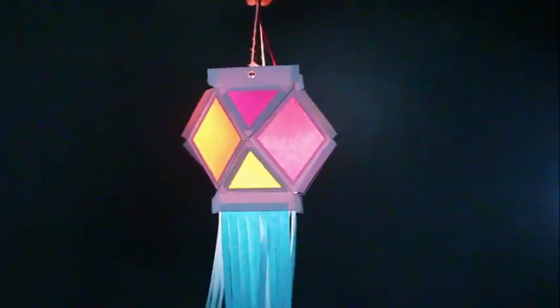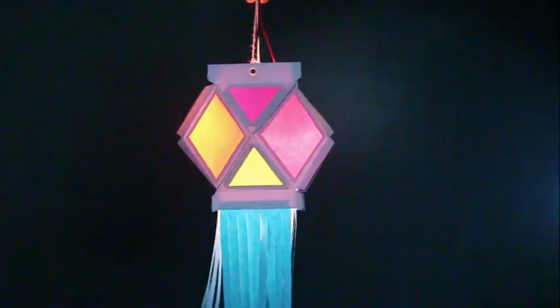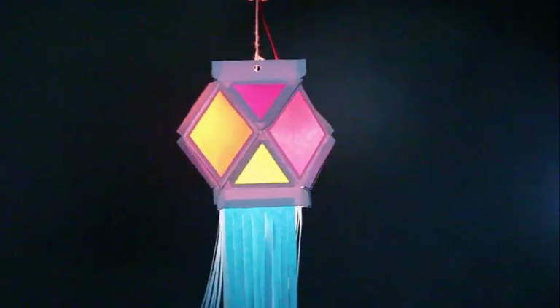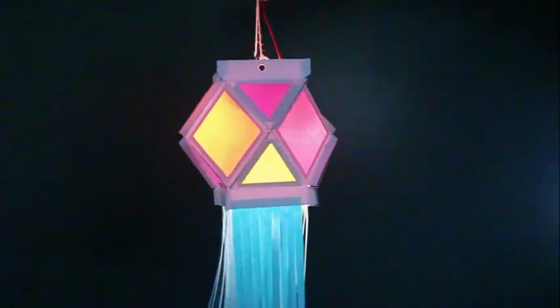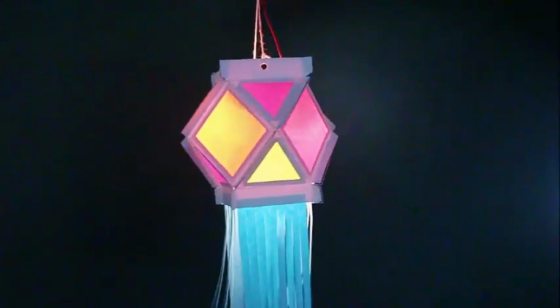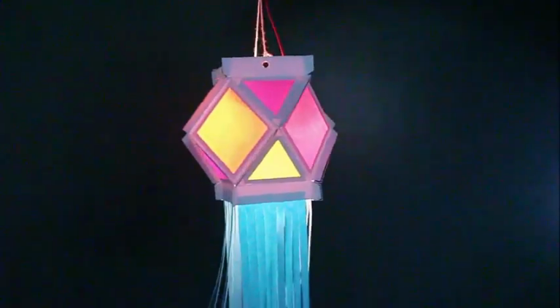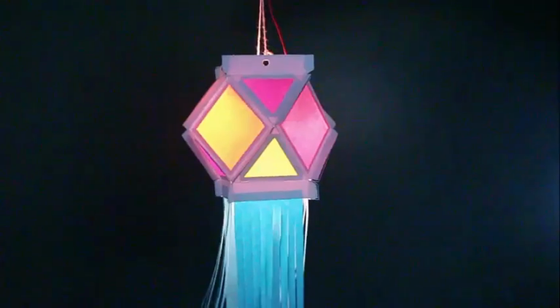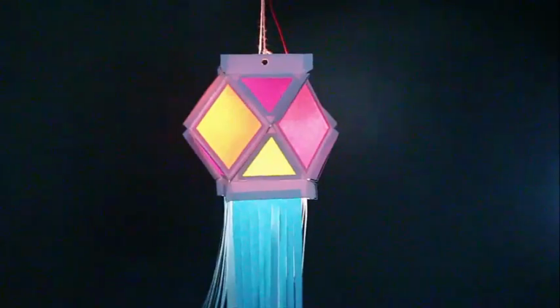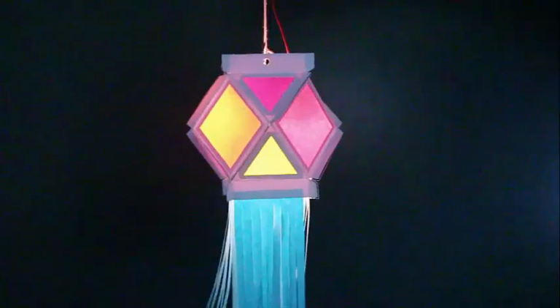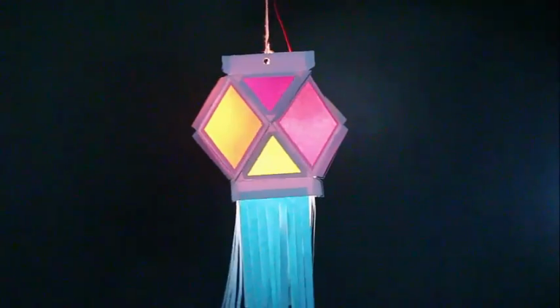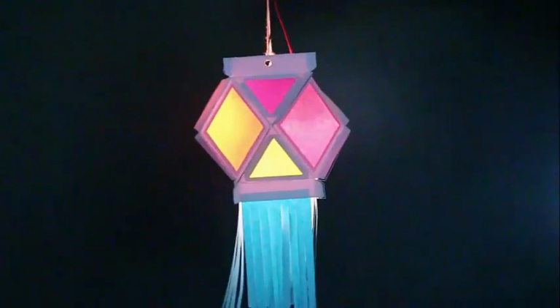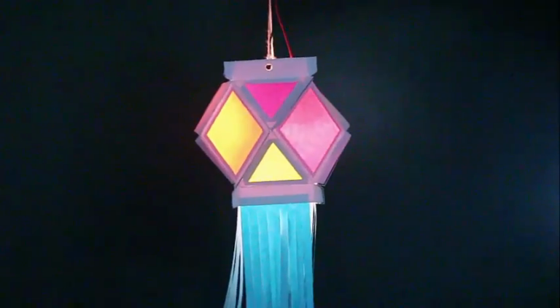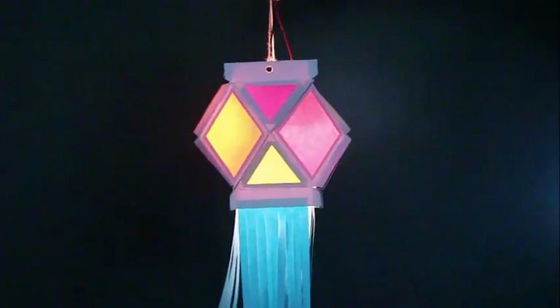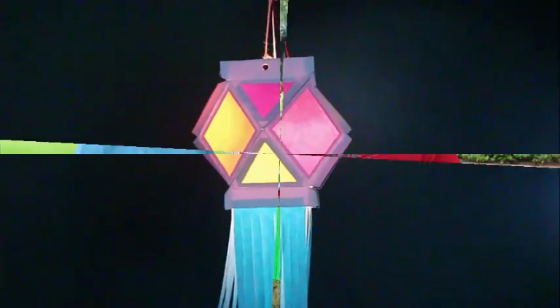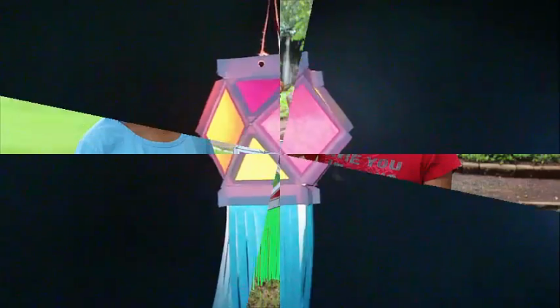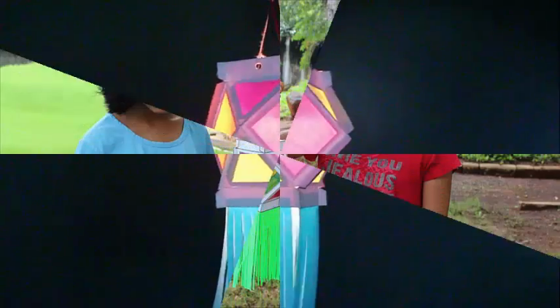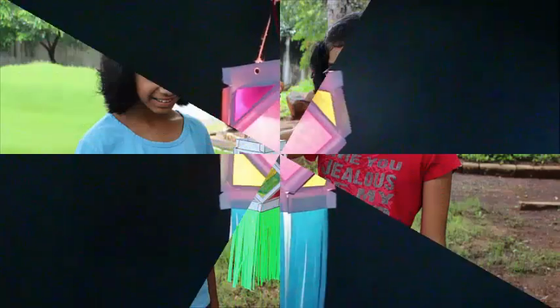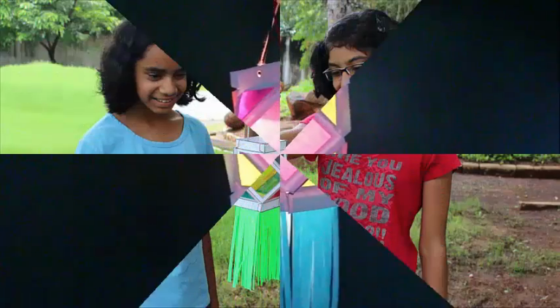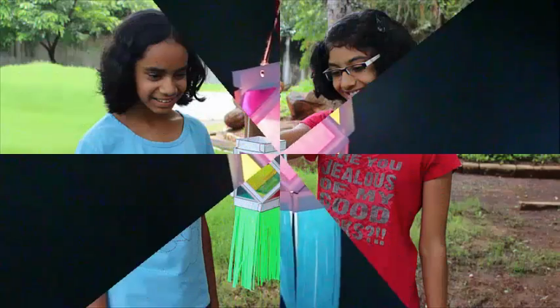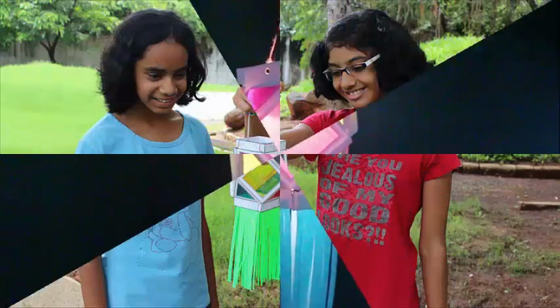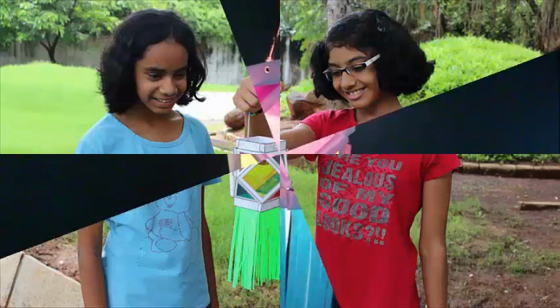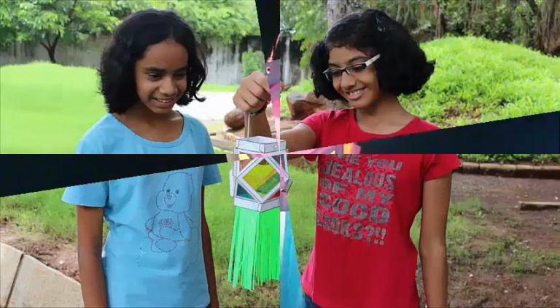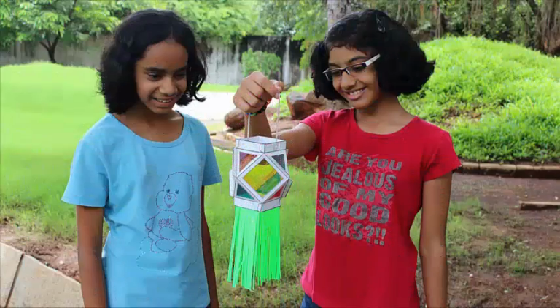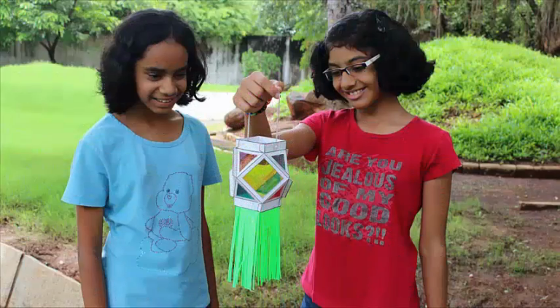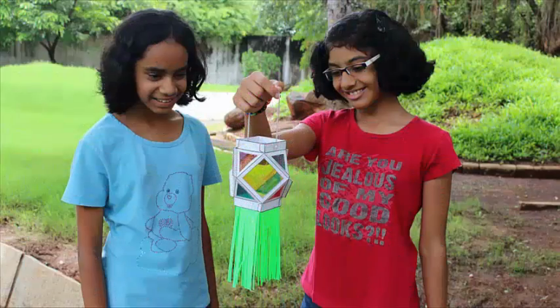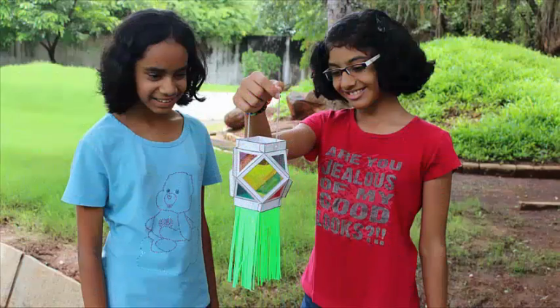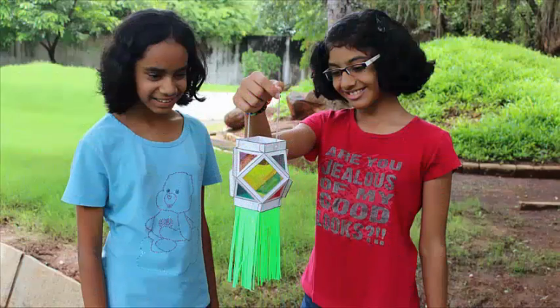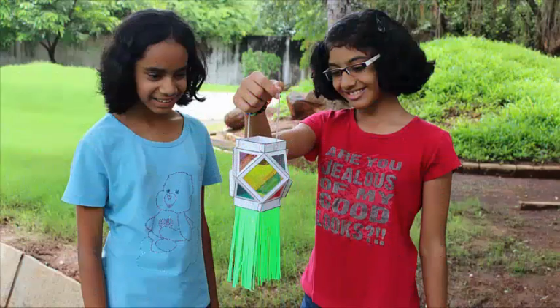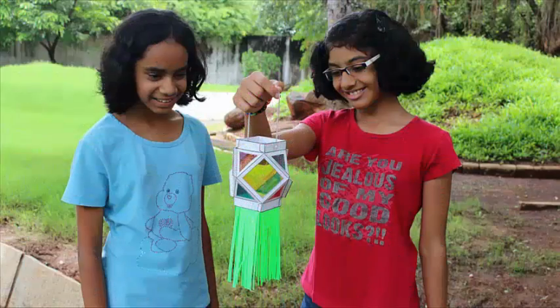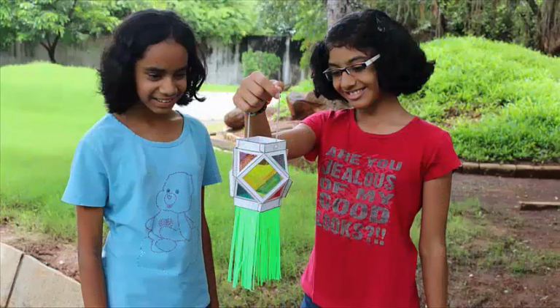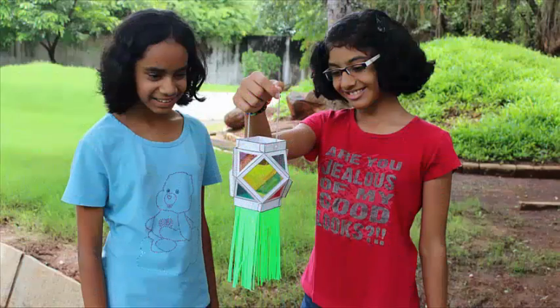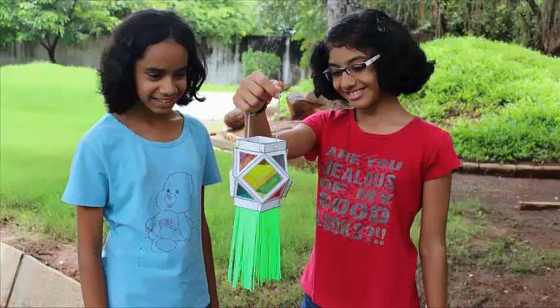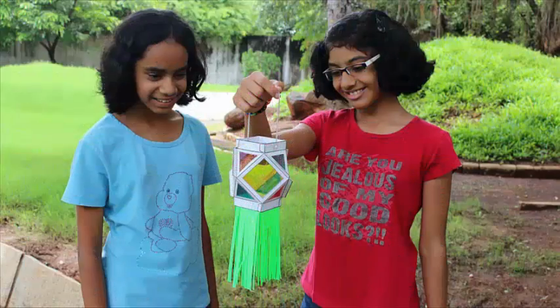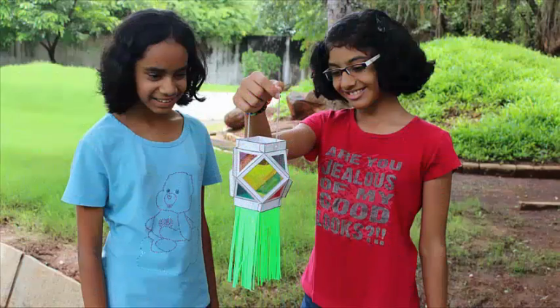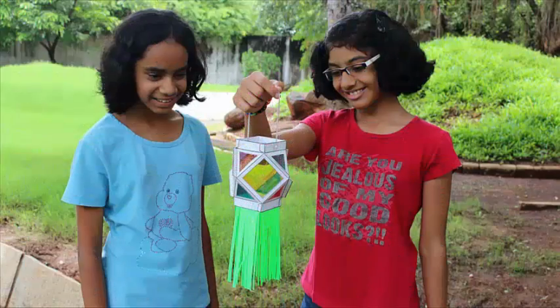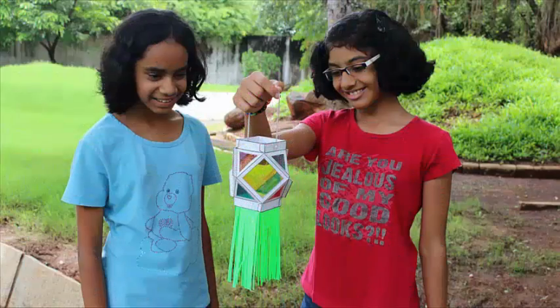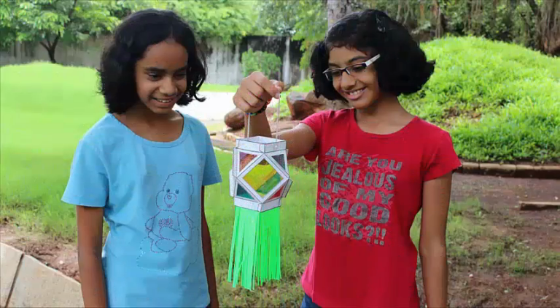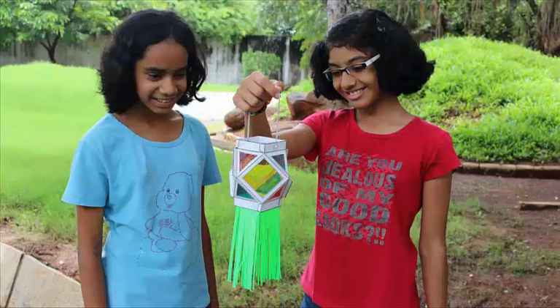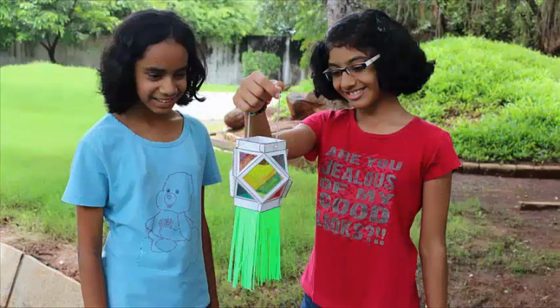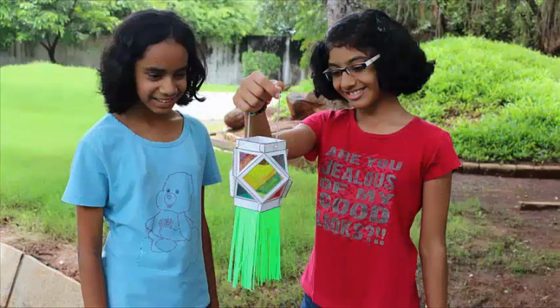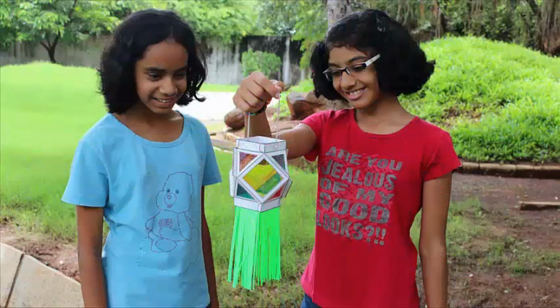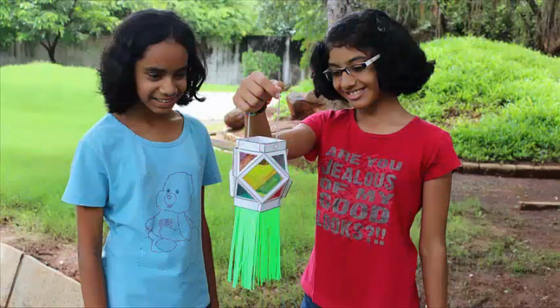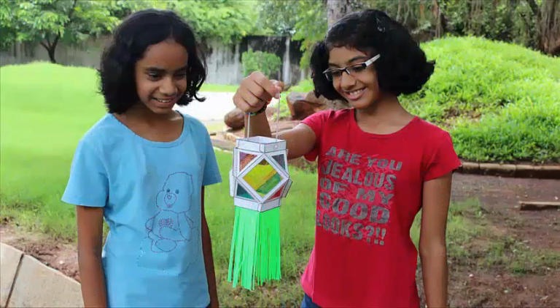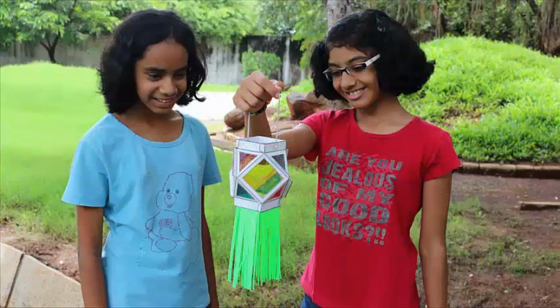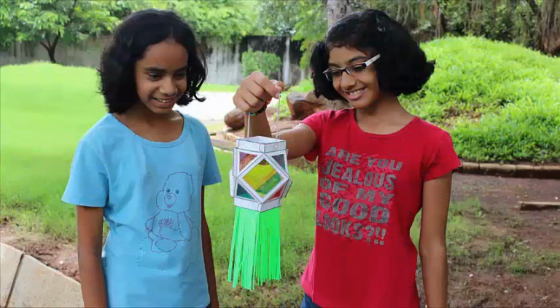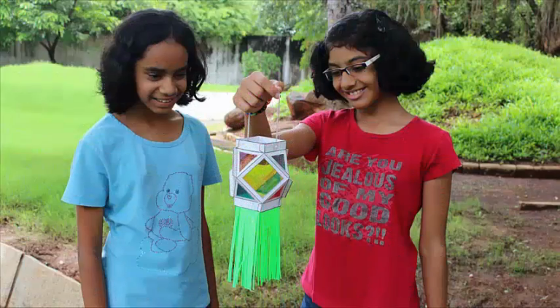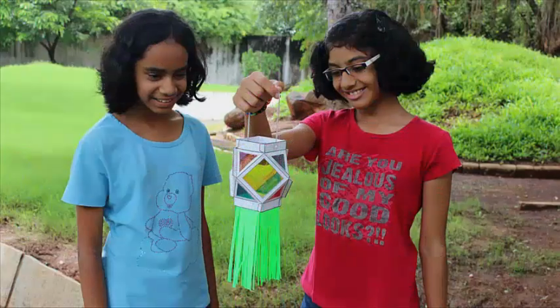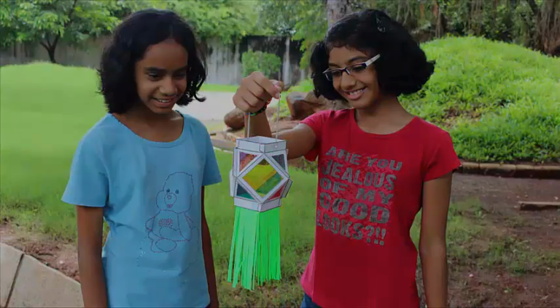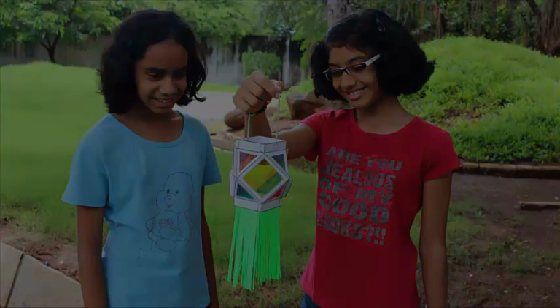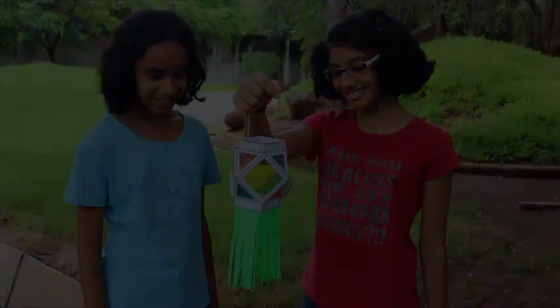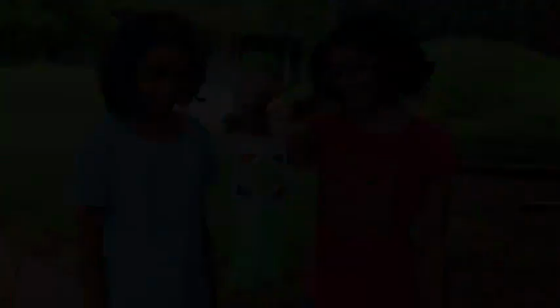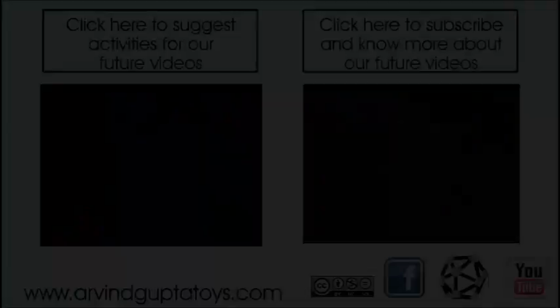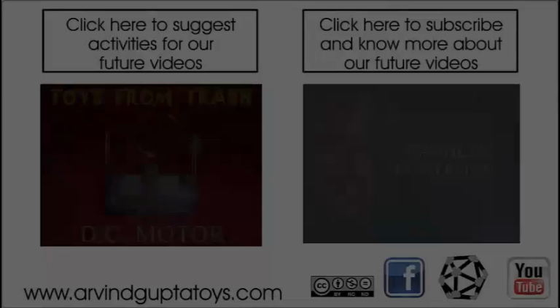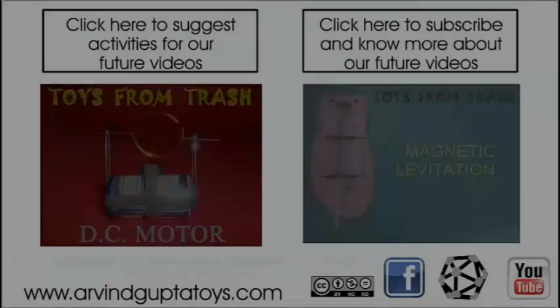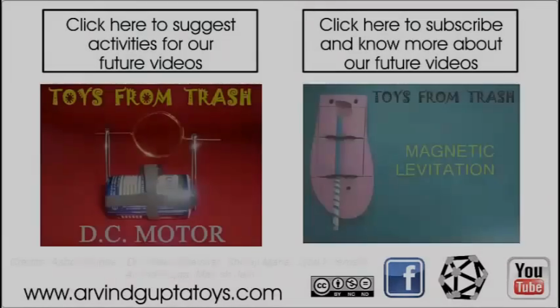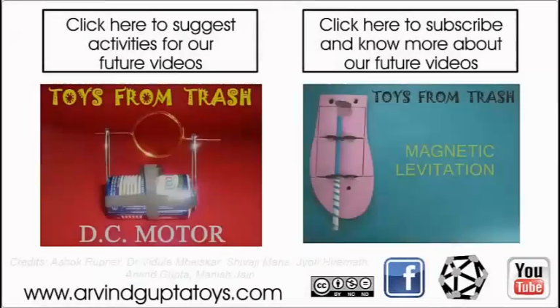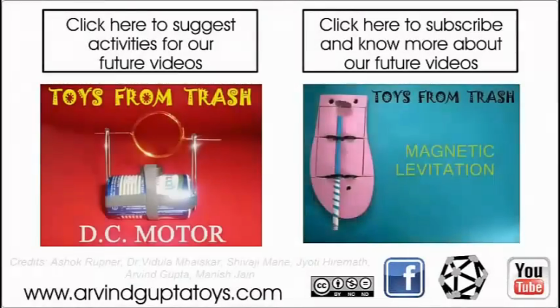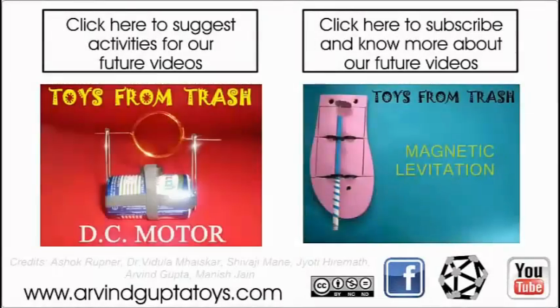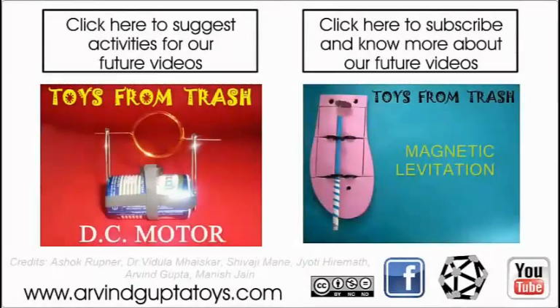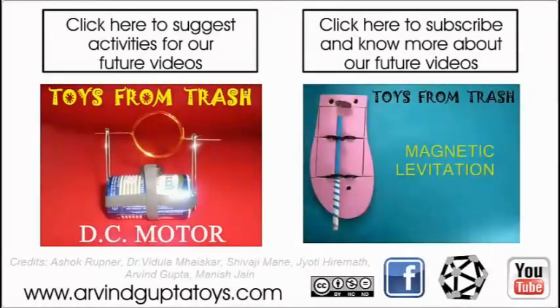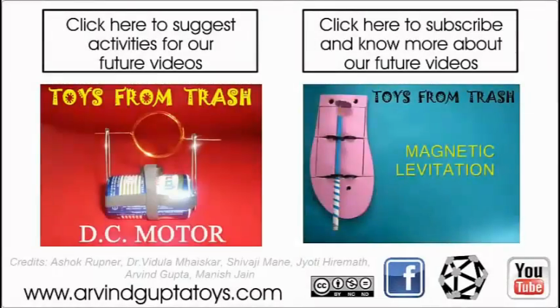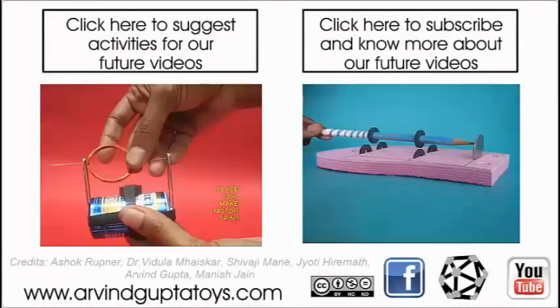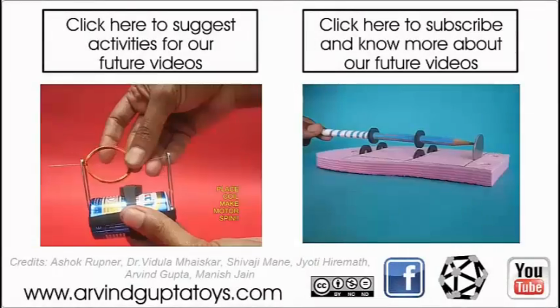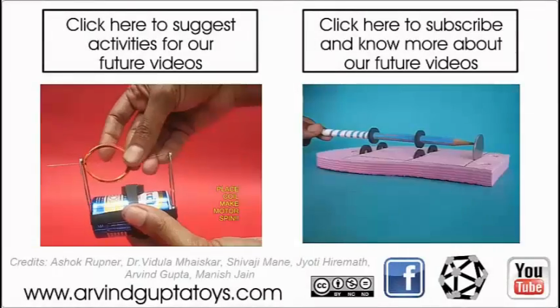We wish all our viewers a very happy Diwali. Thank you.